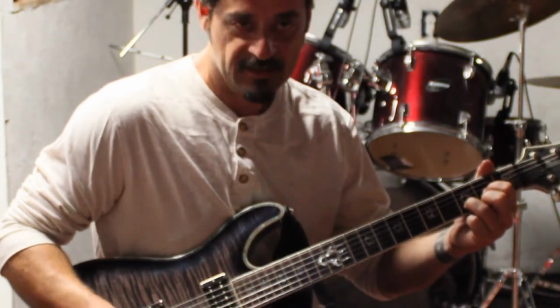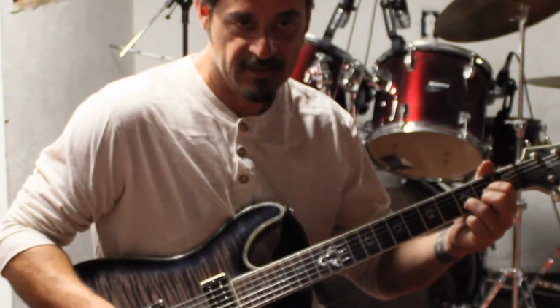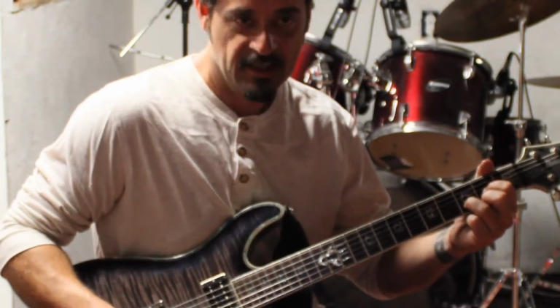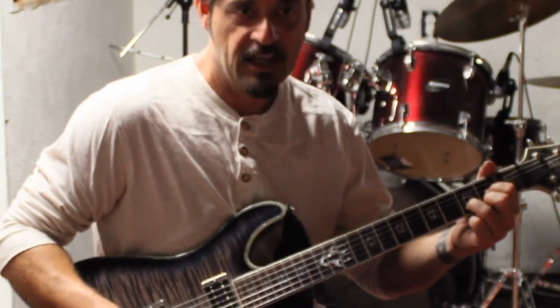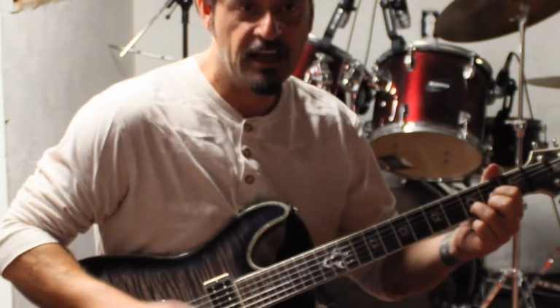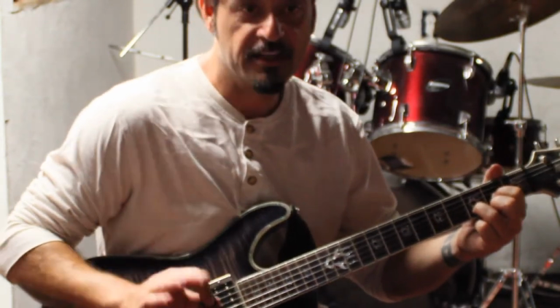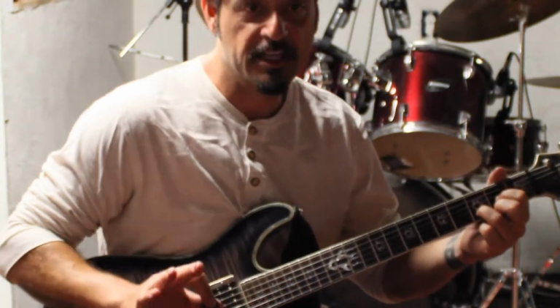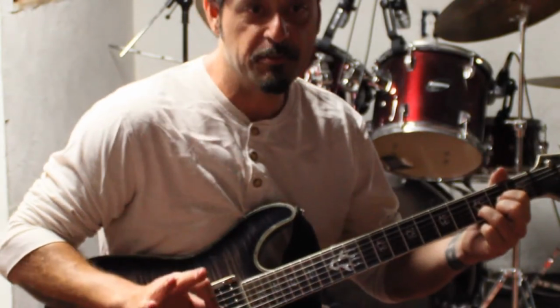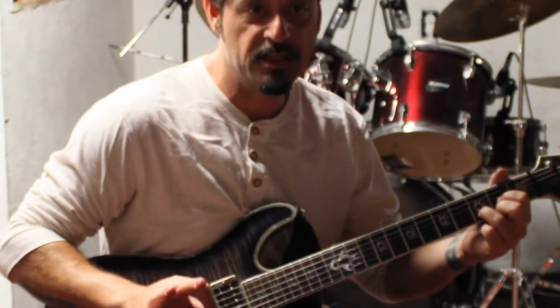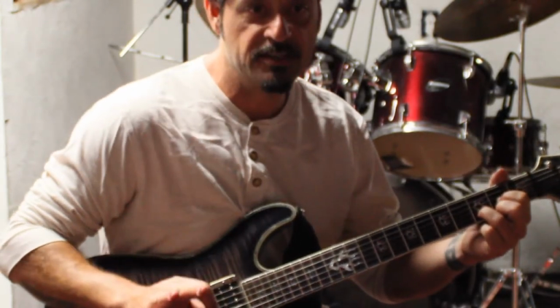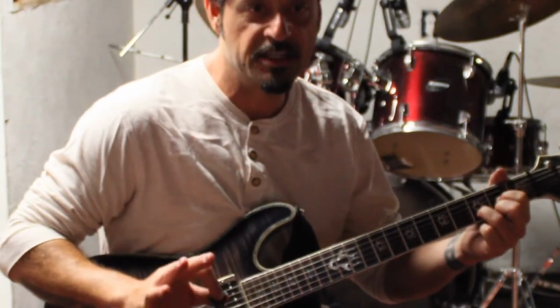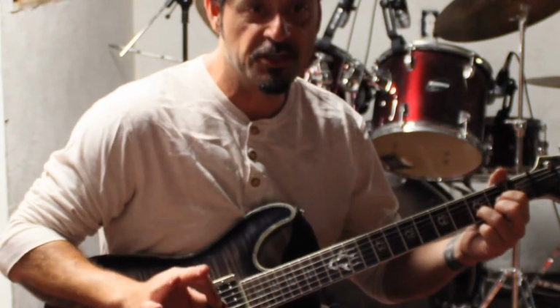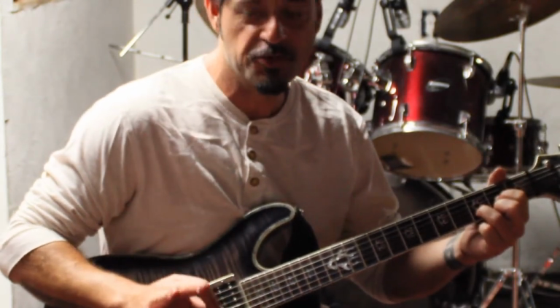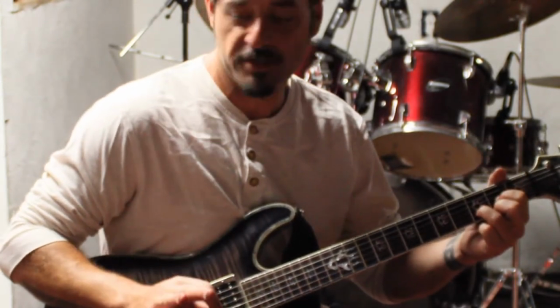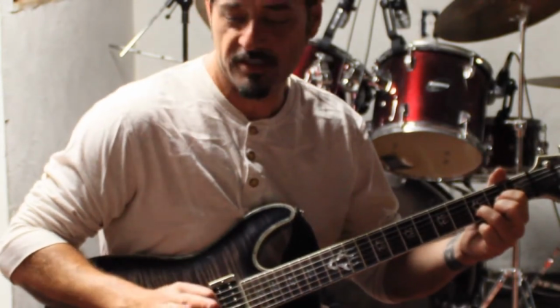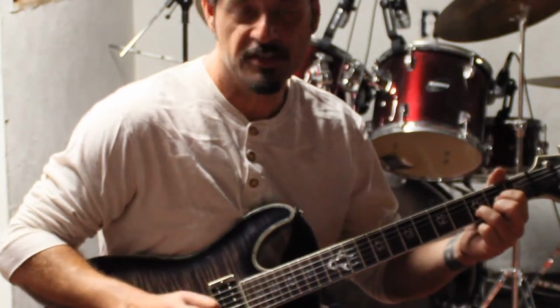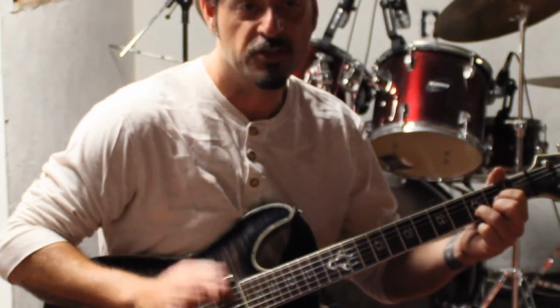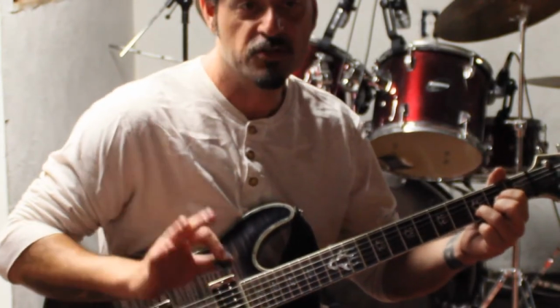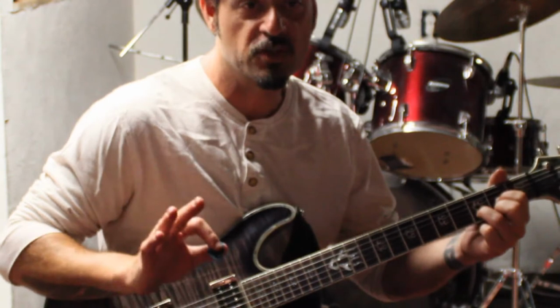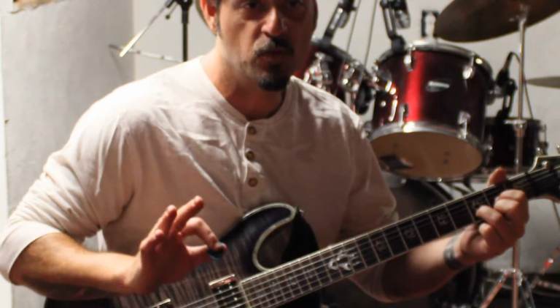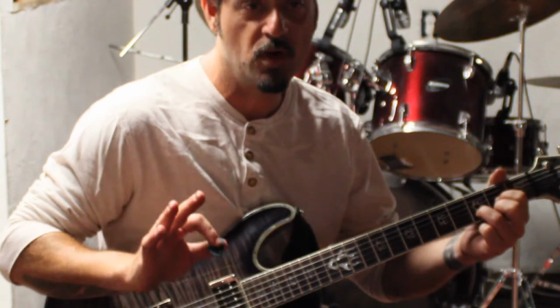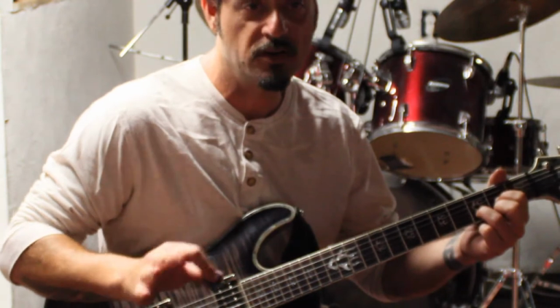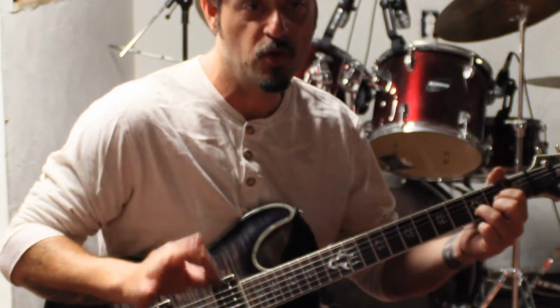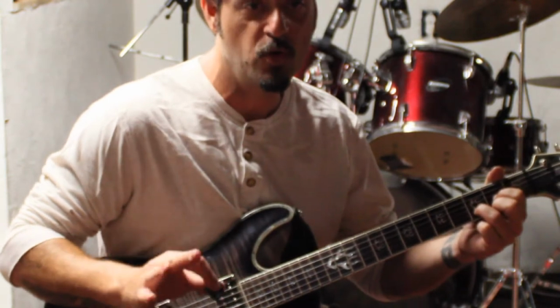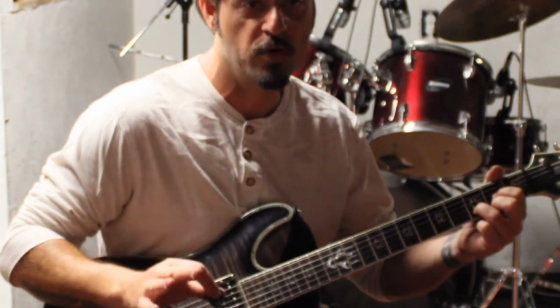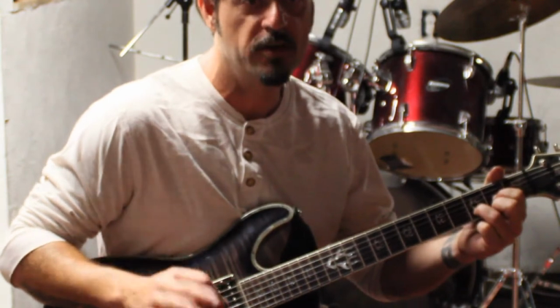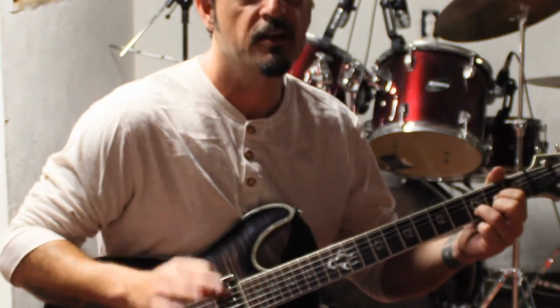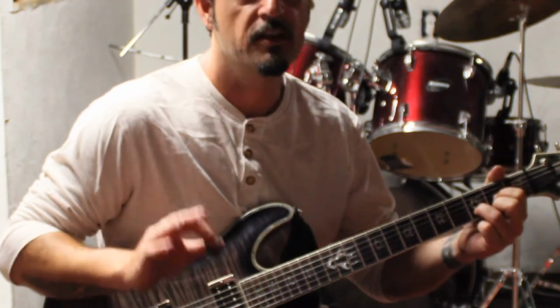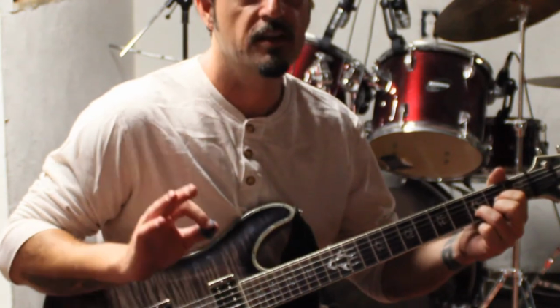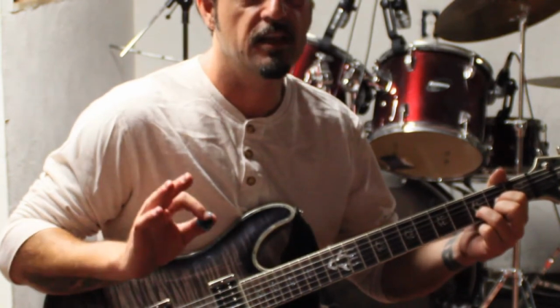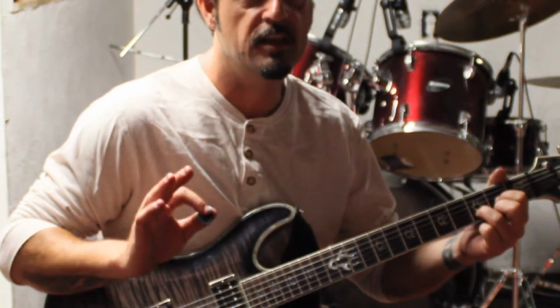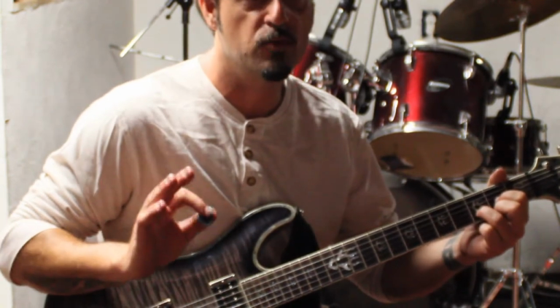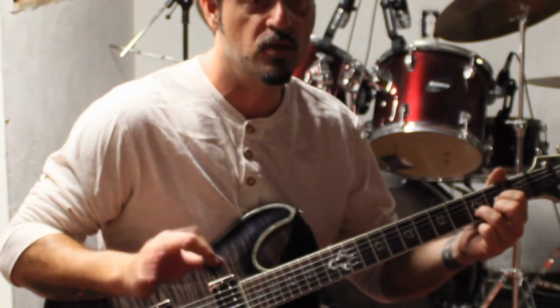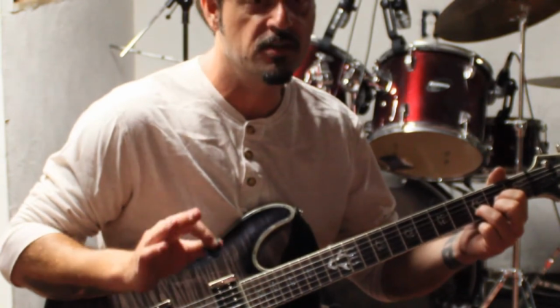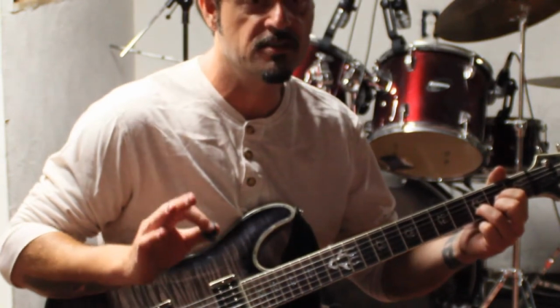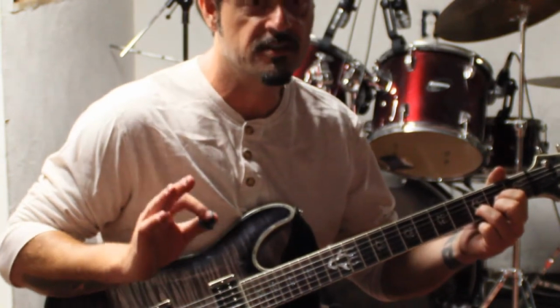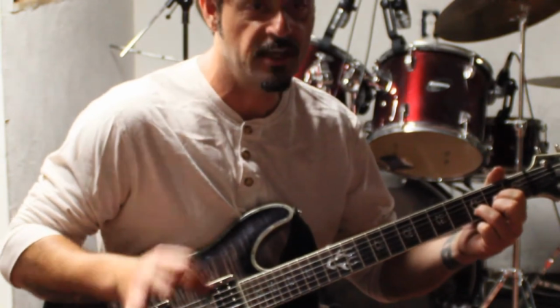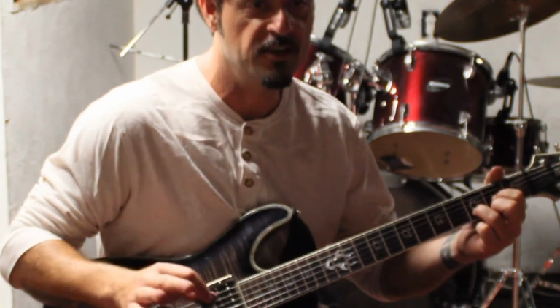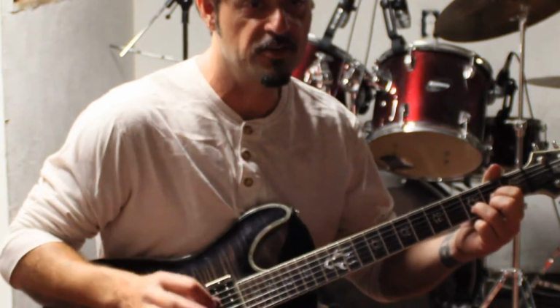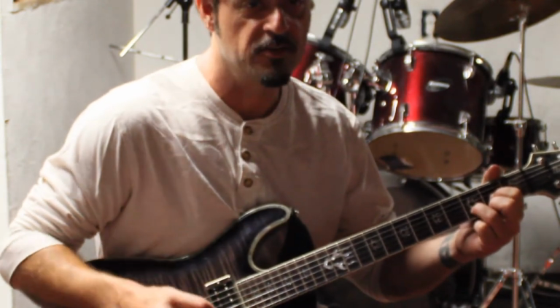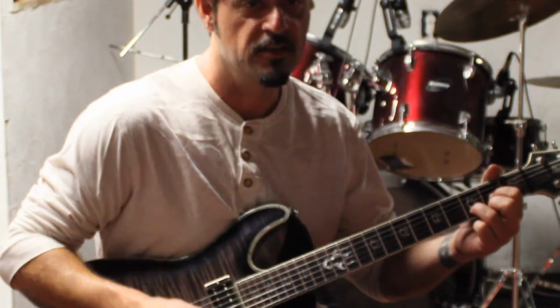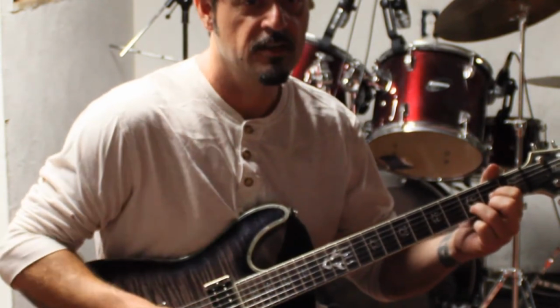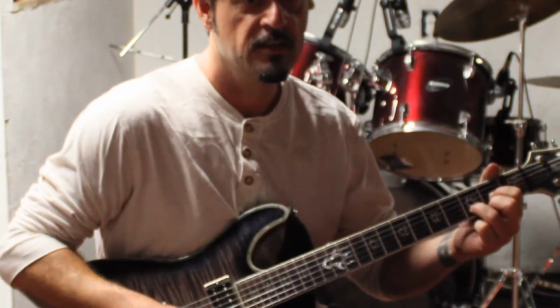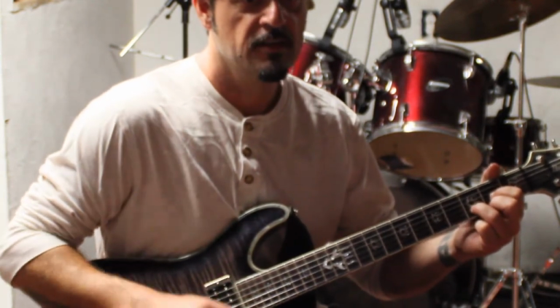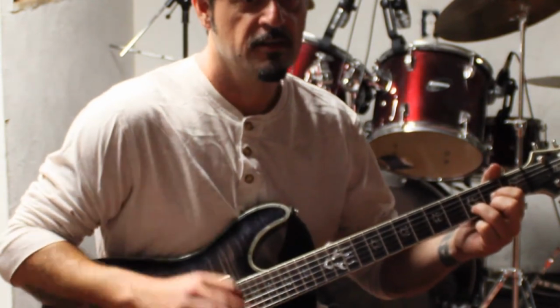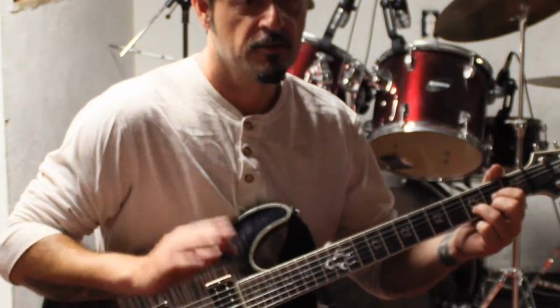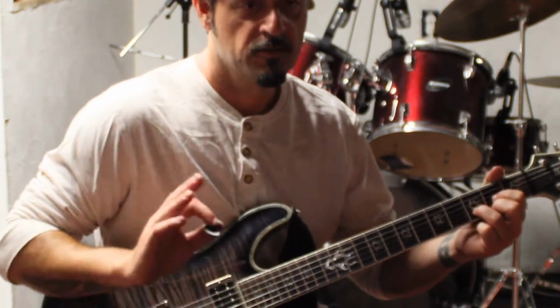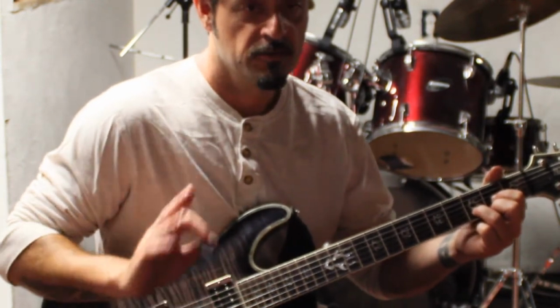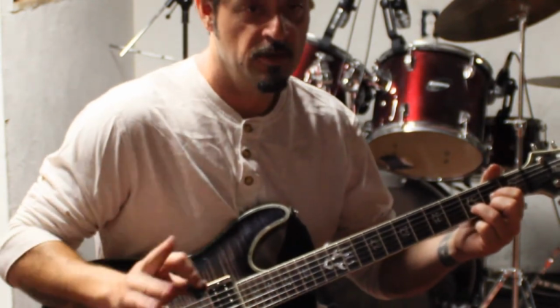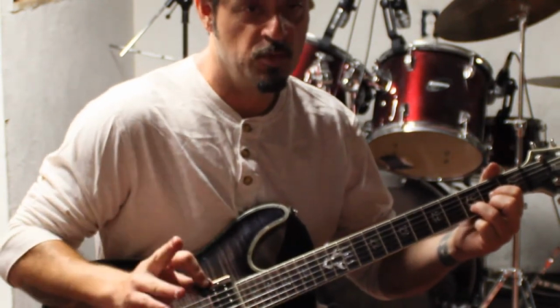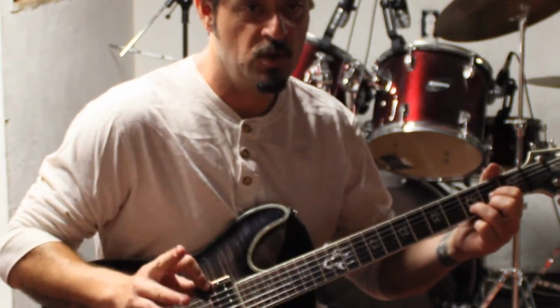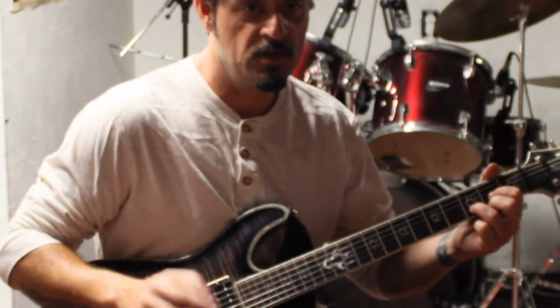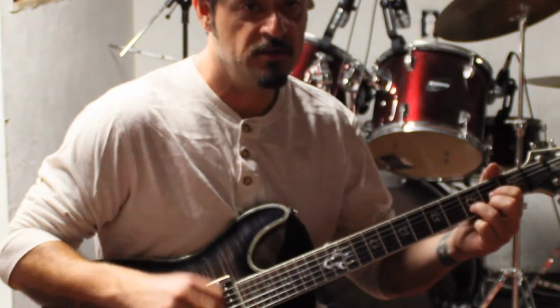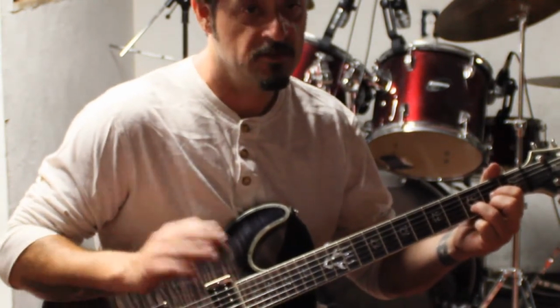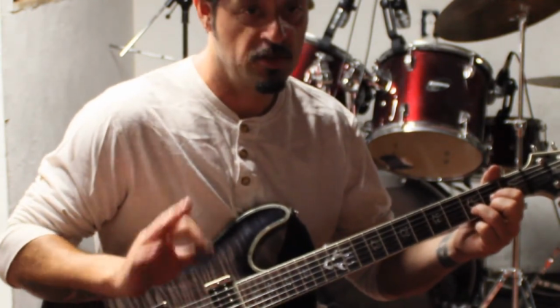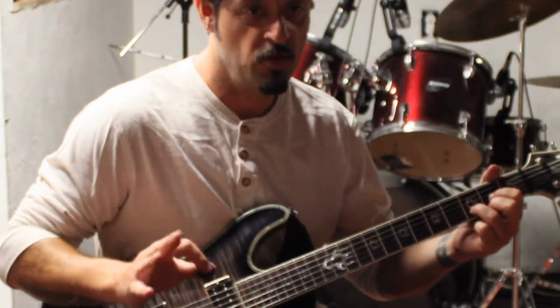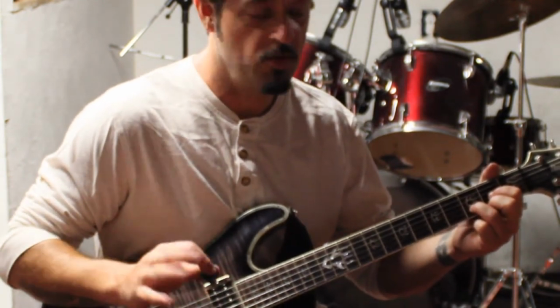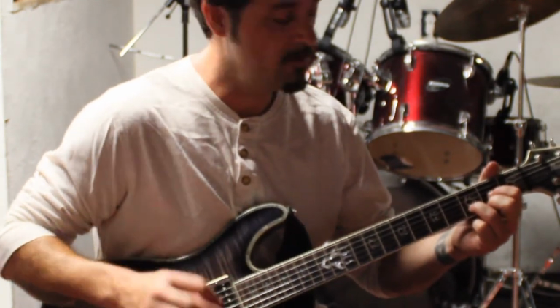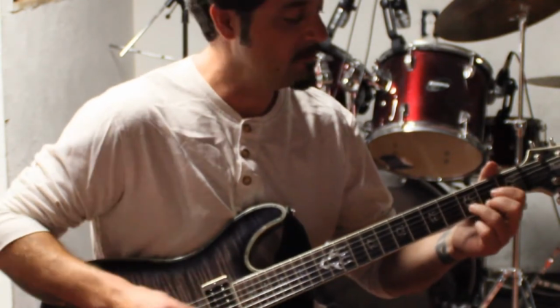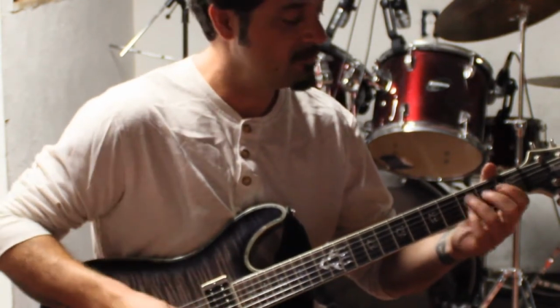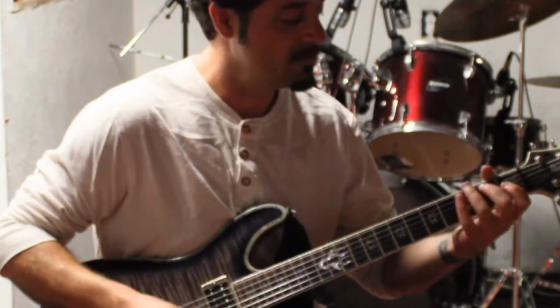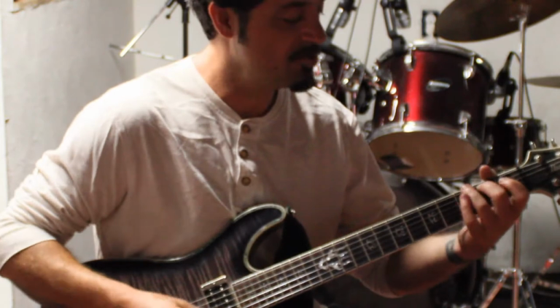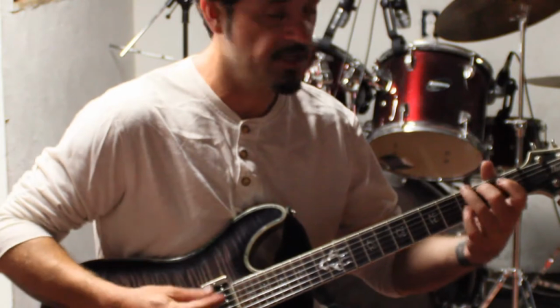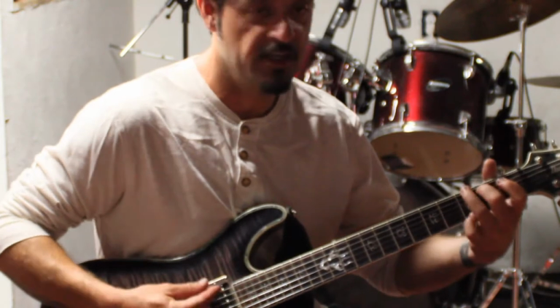How to kick butt in country using one chord and one scale. Number one, the chord: G.